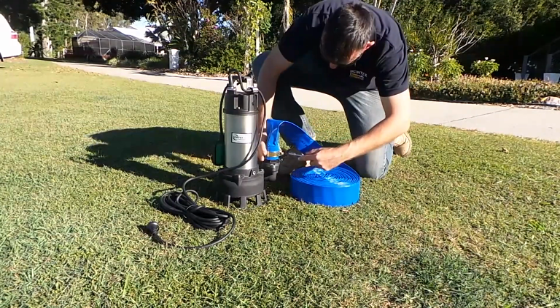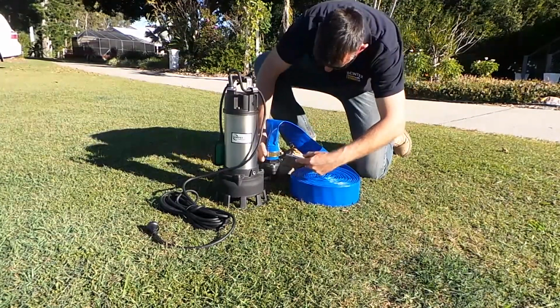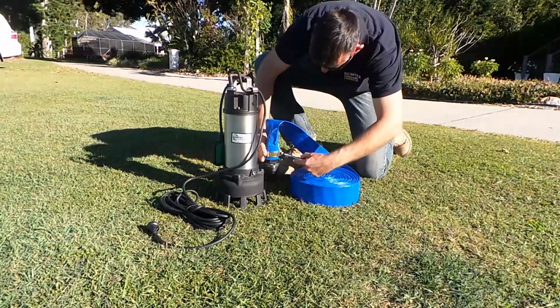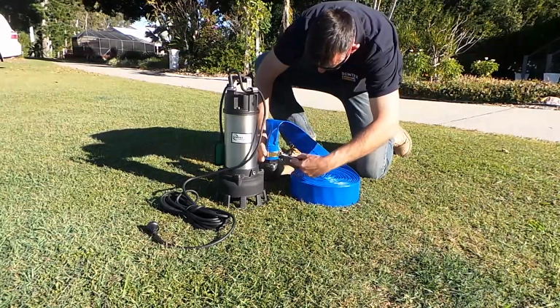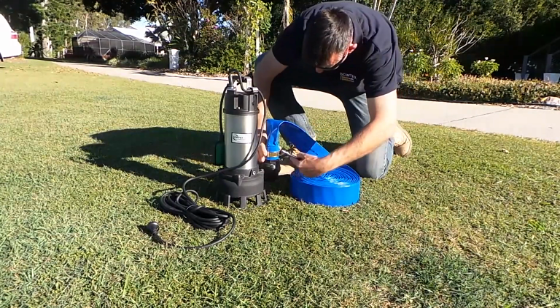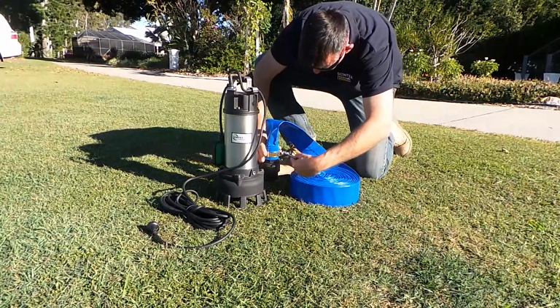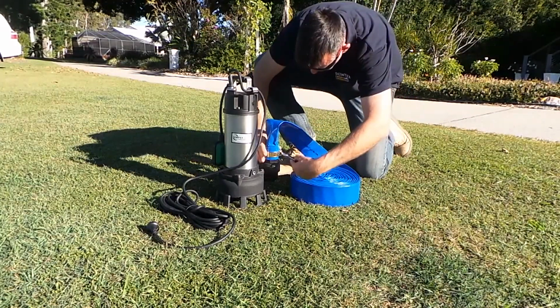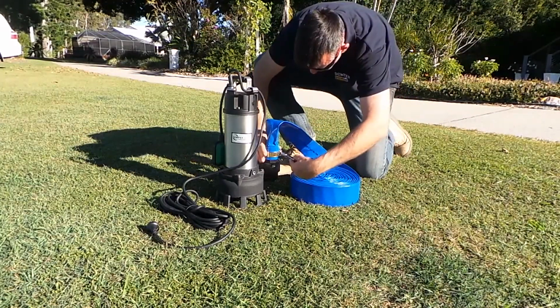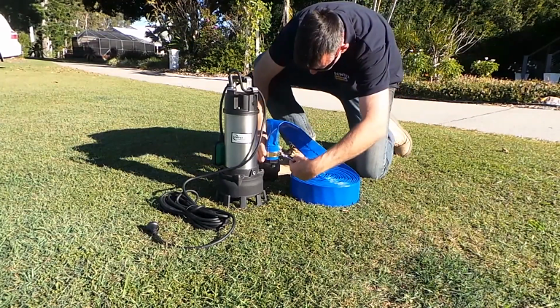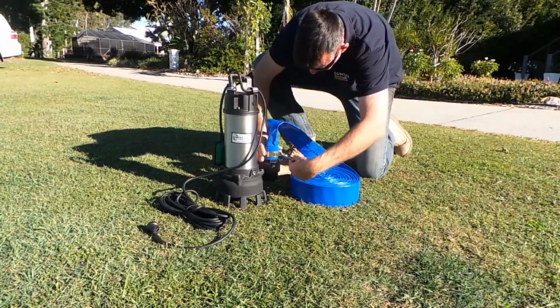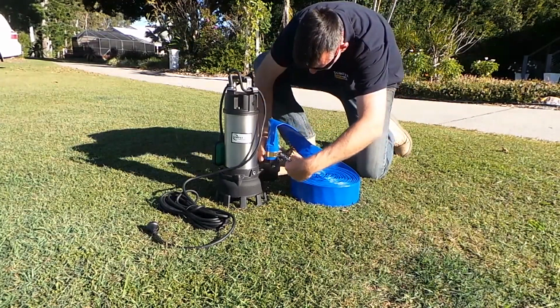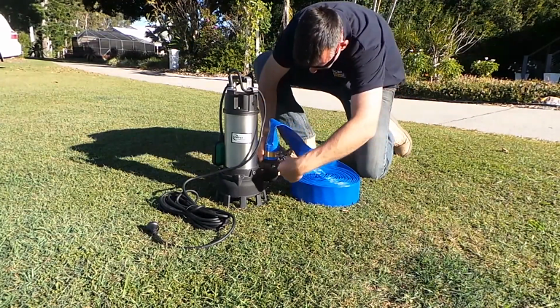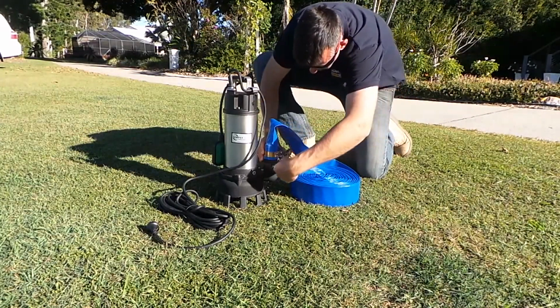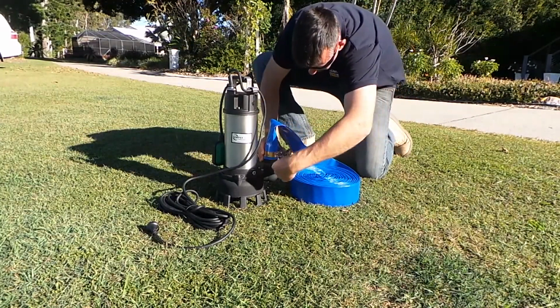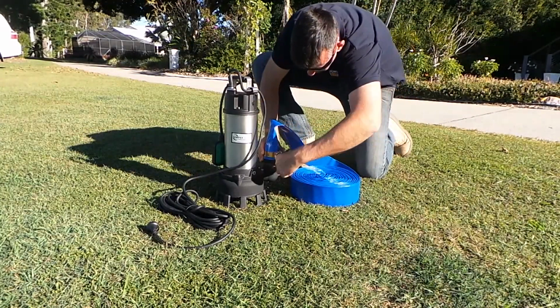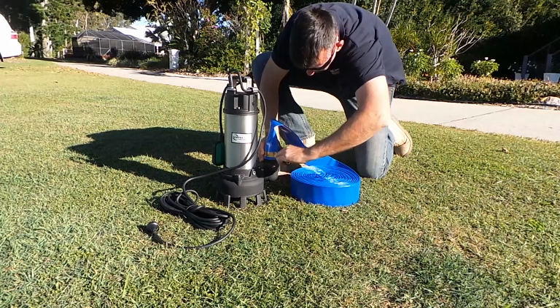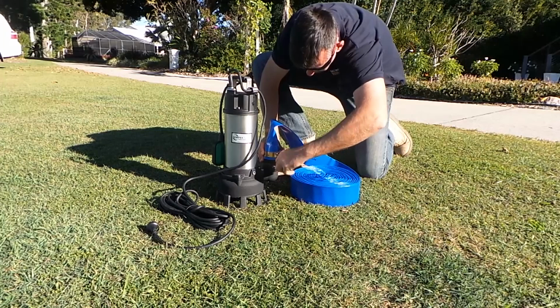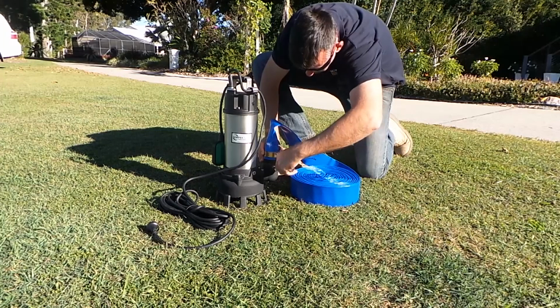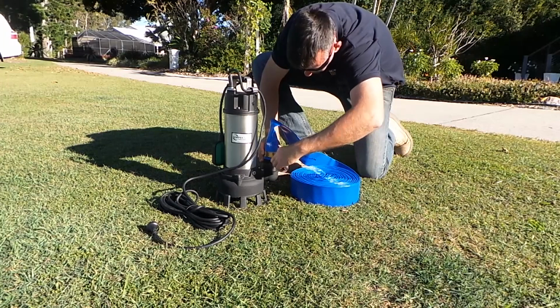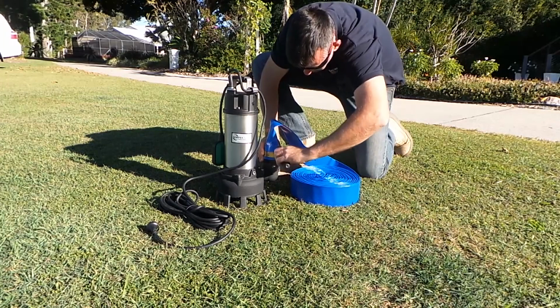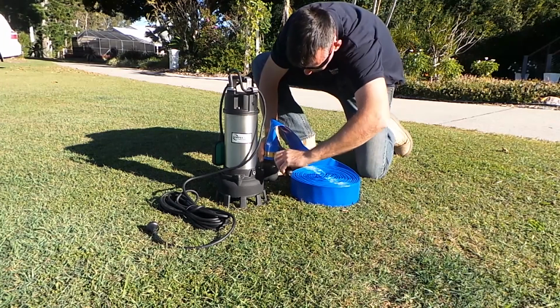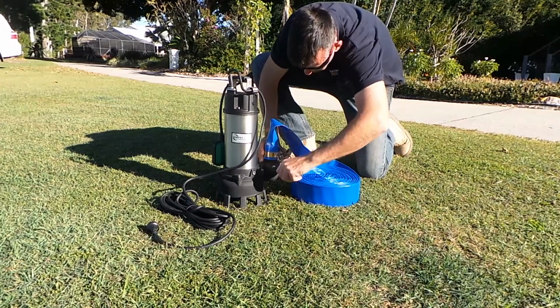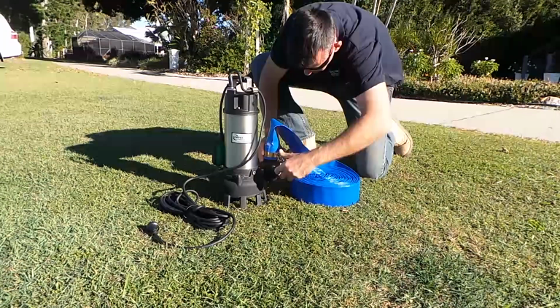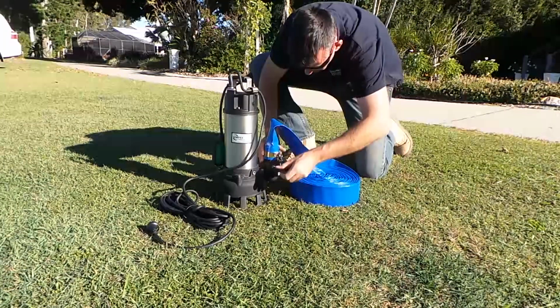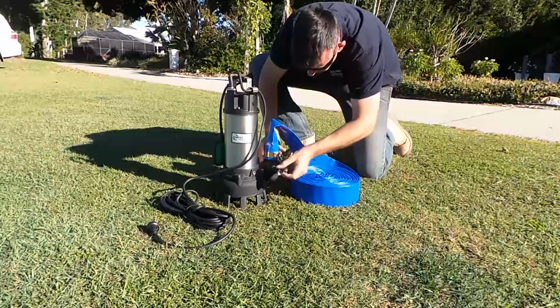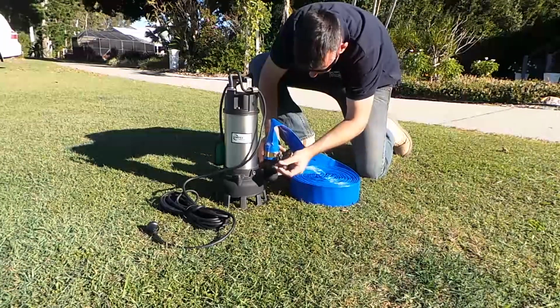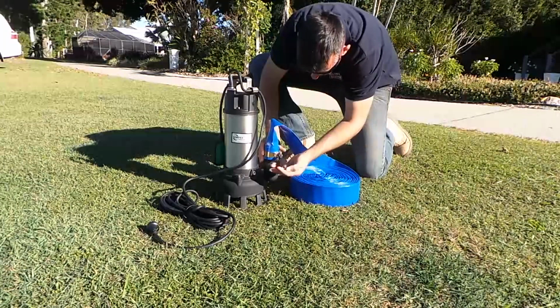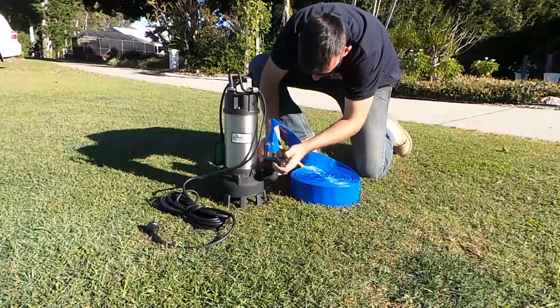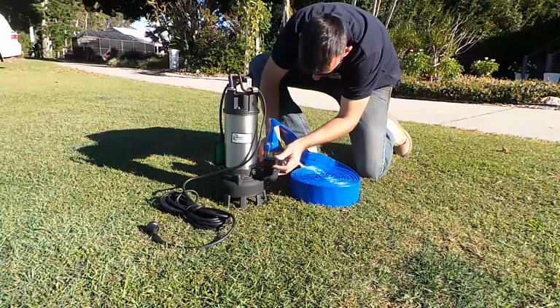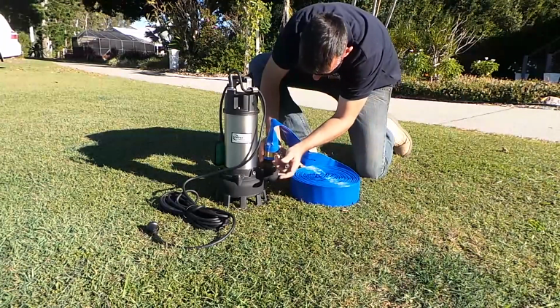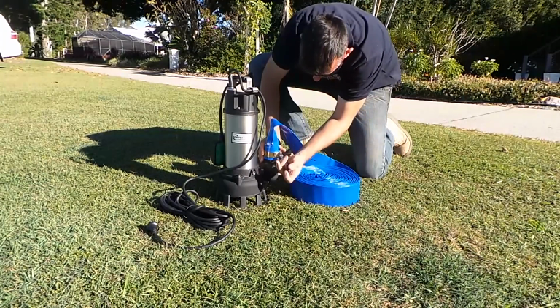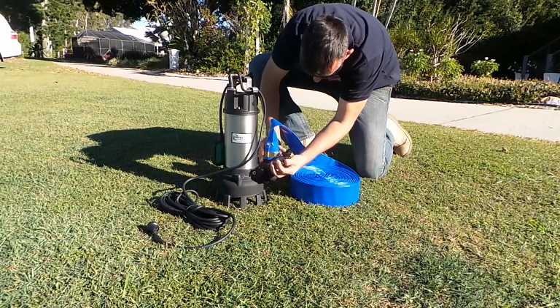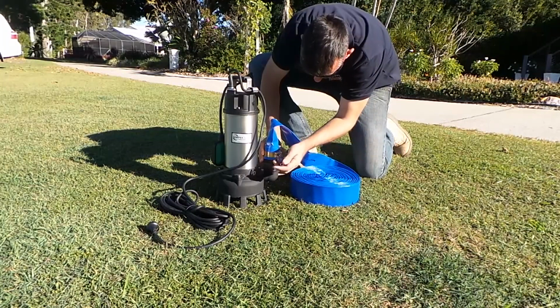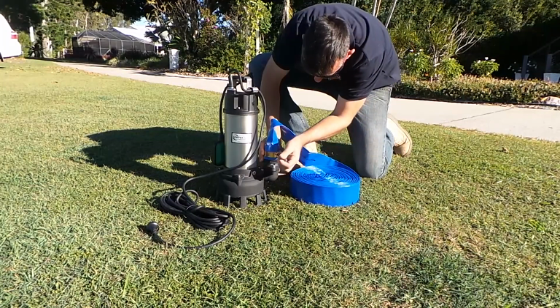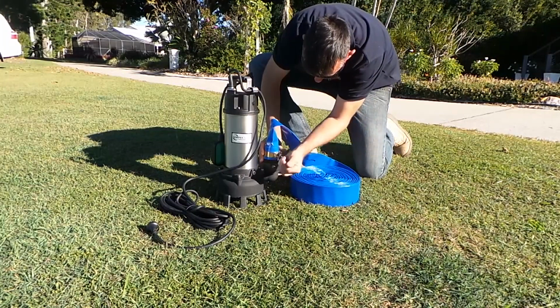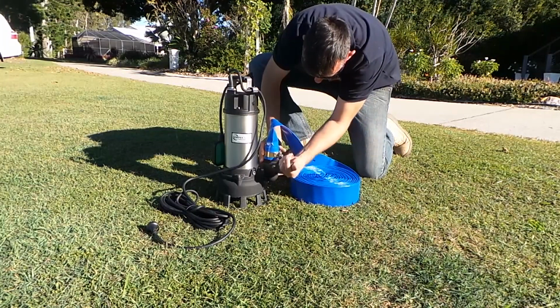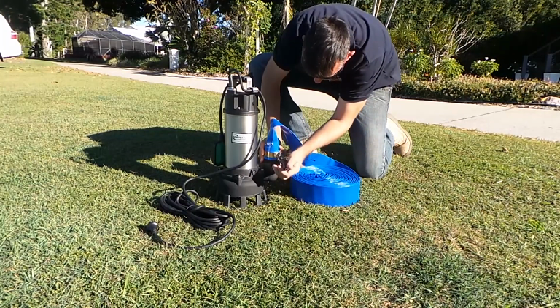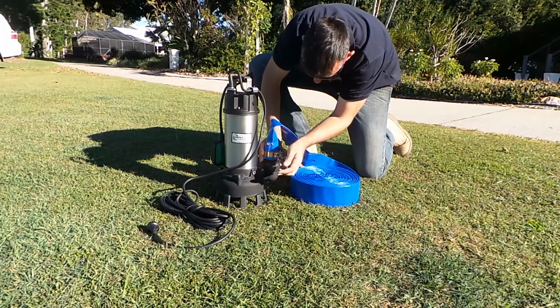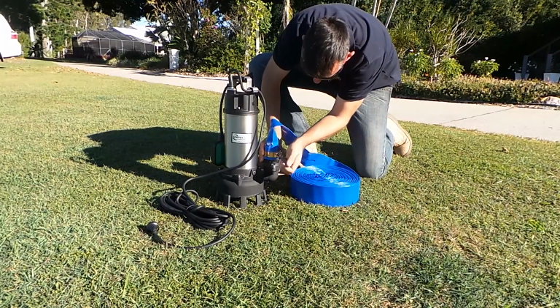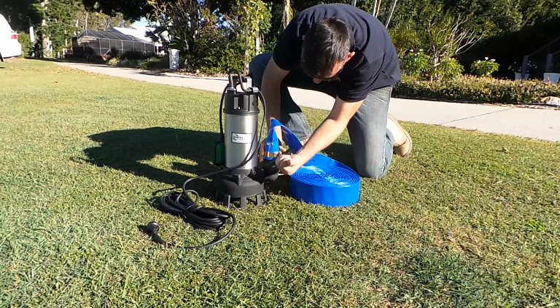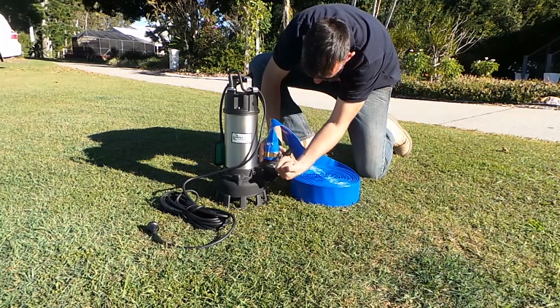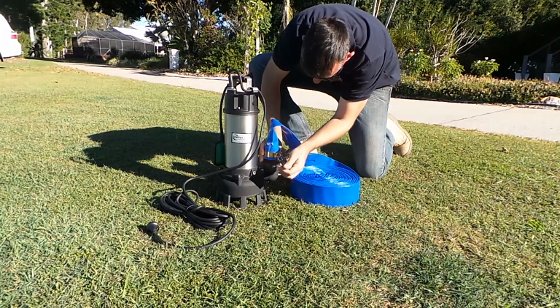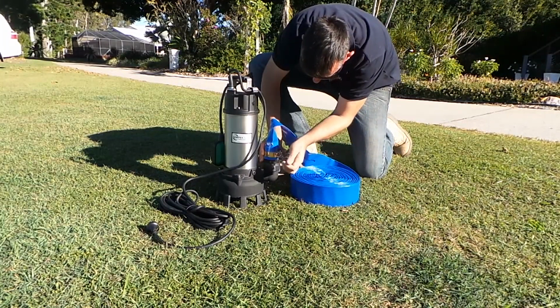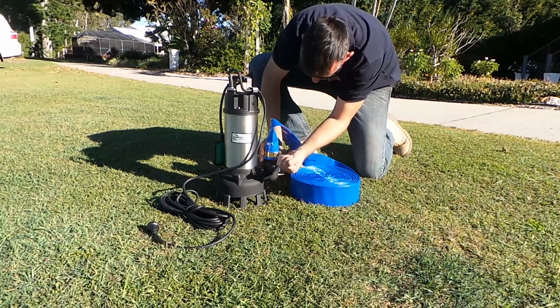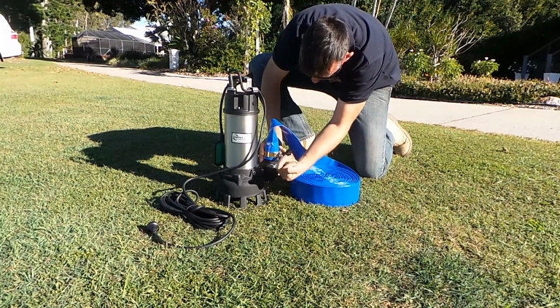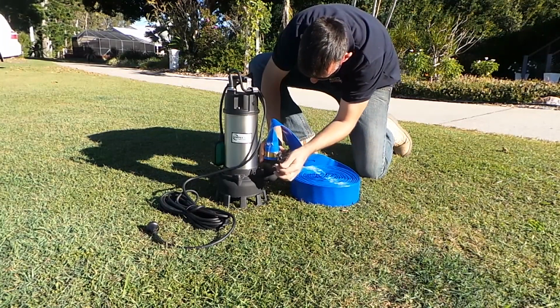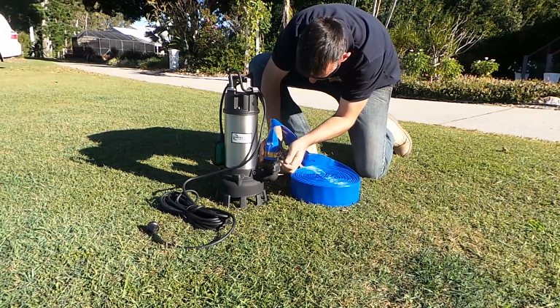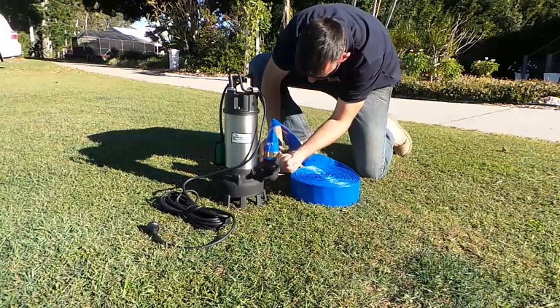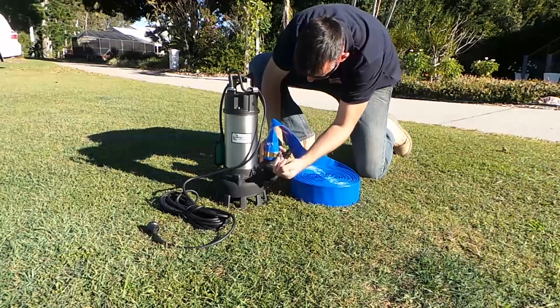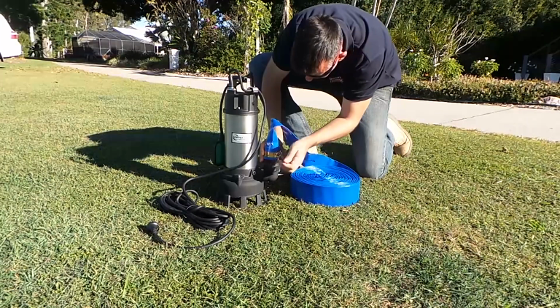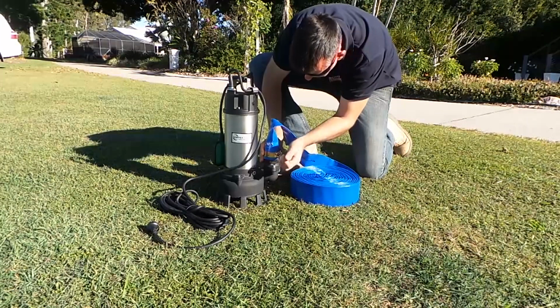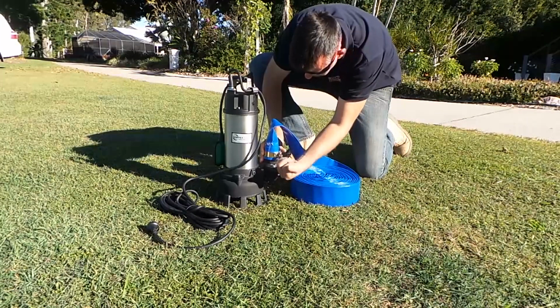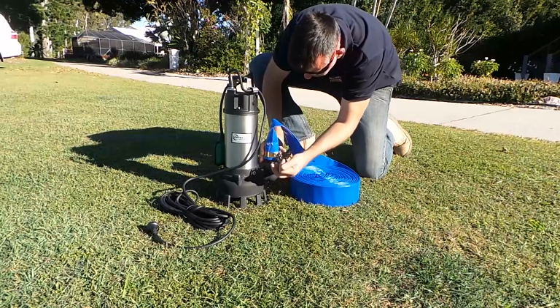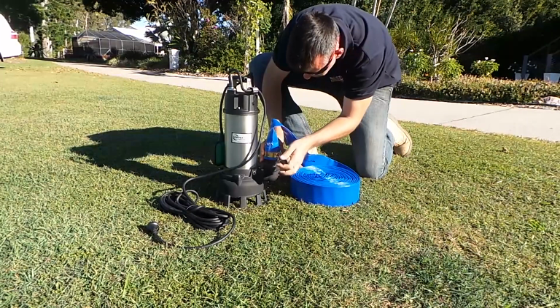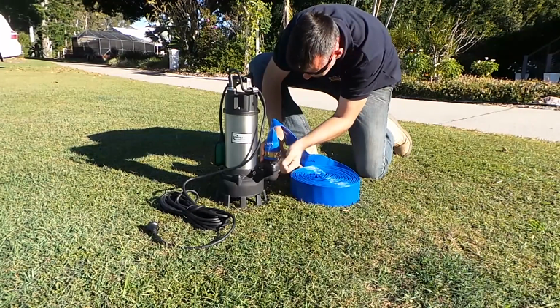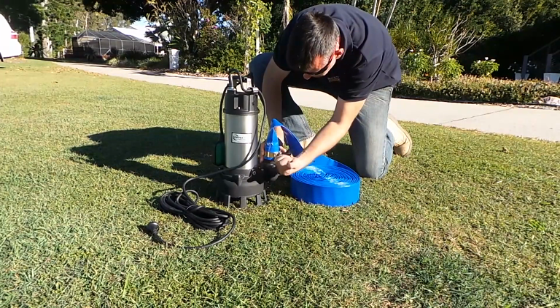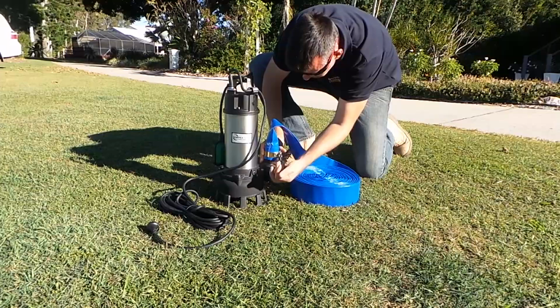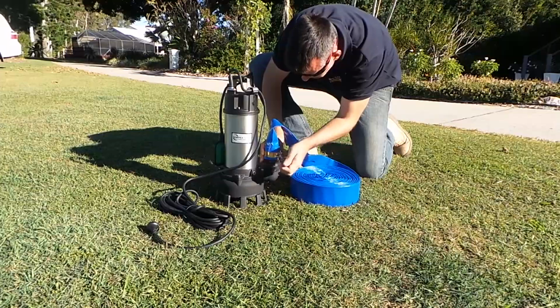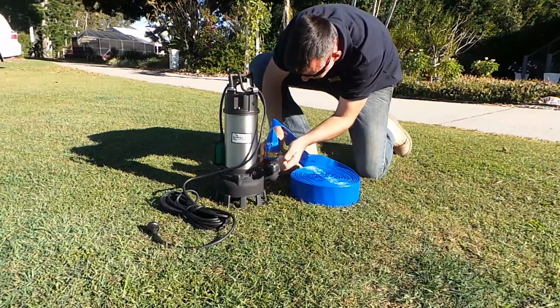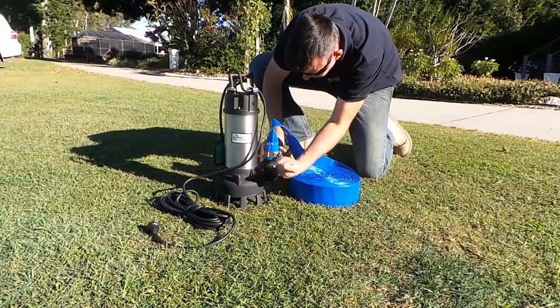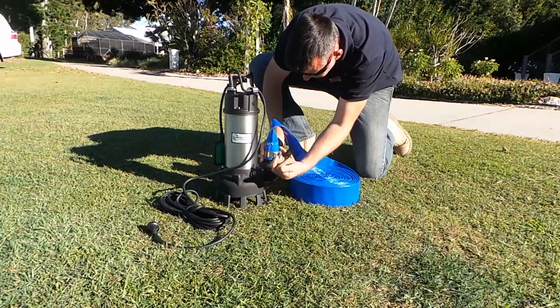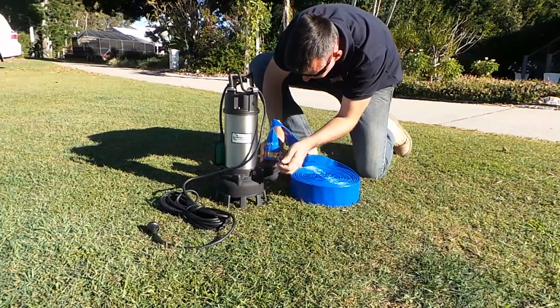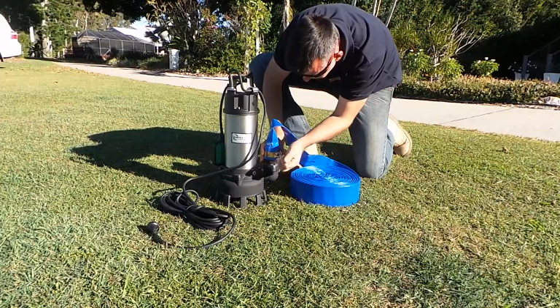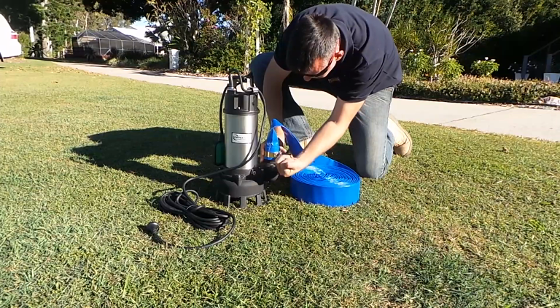The pump has an integrated float switch, and this turns the pump on when the float points up and turns it off when the water level falls.